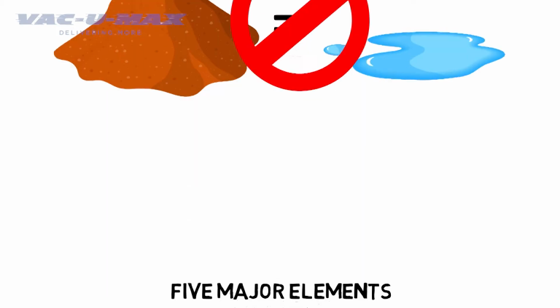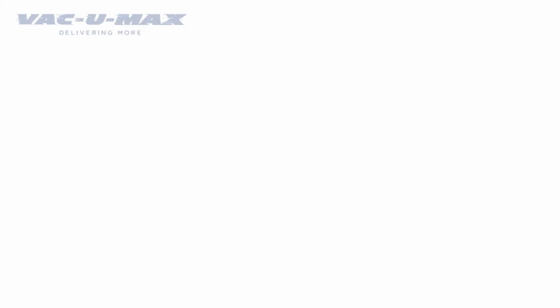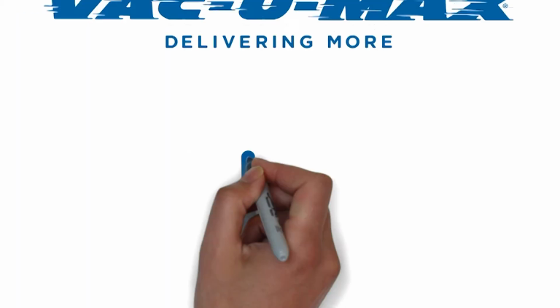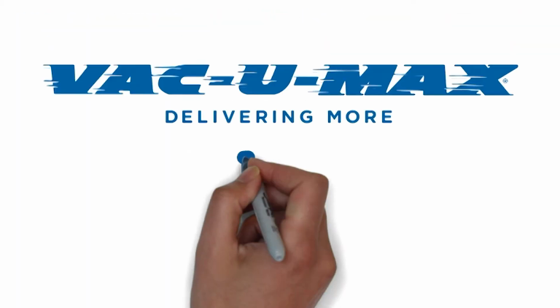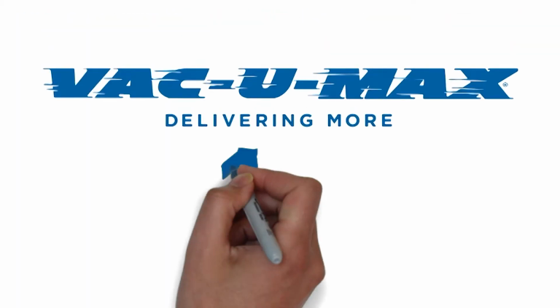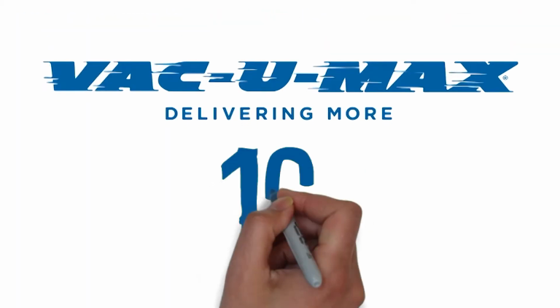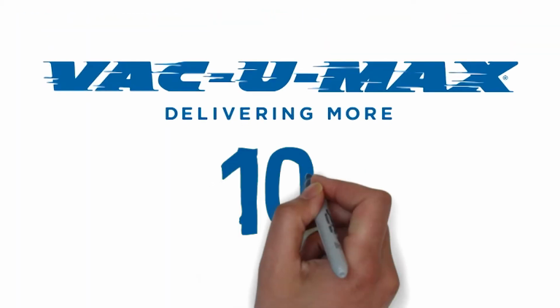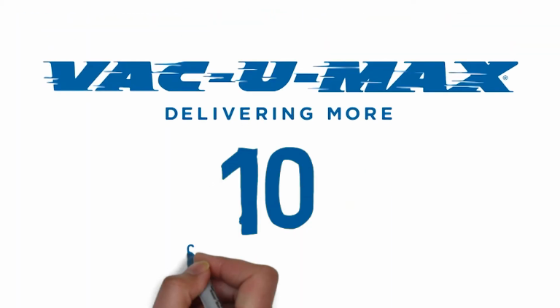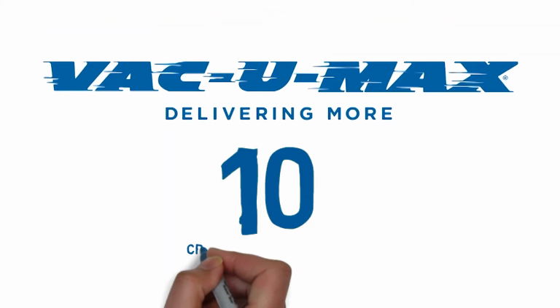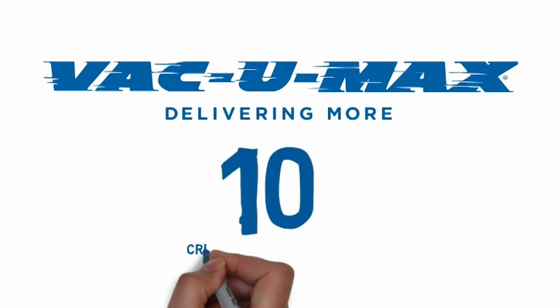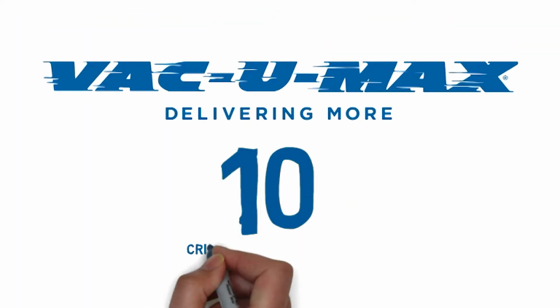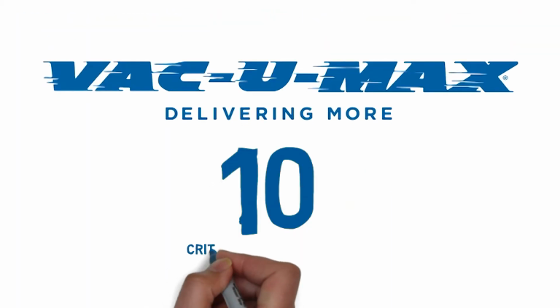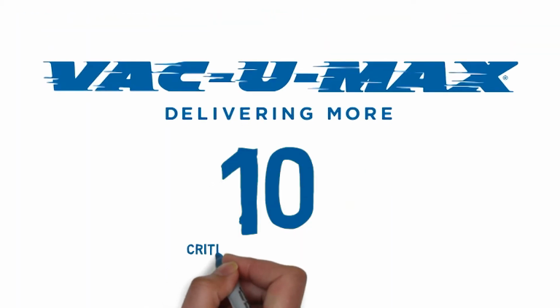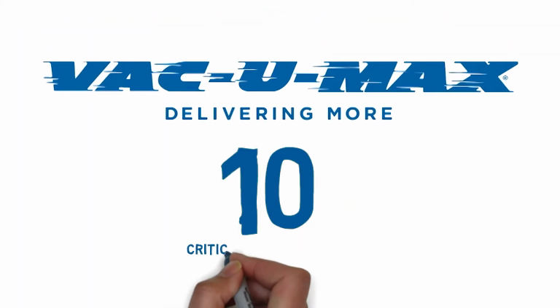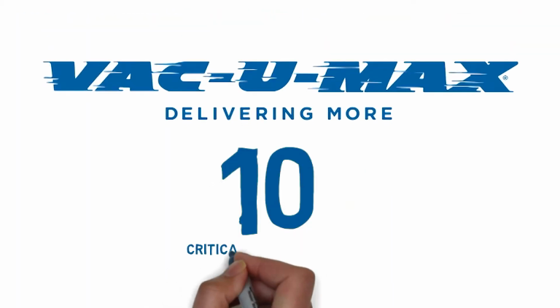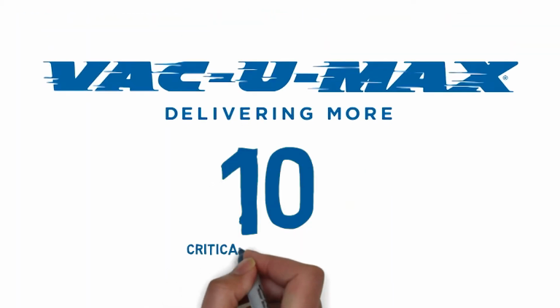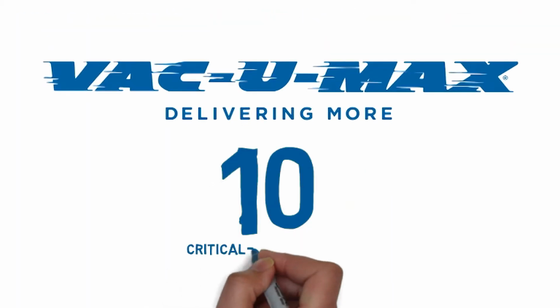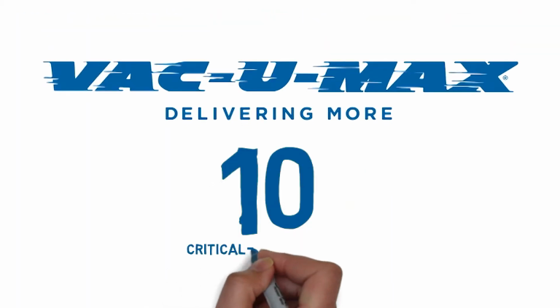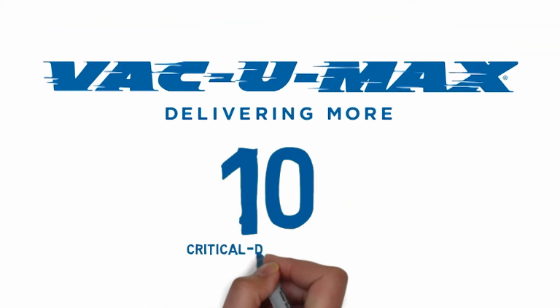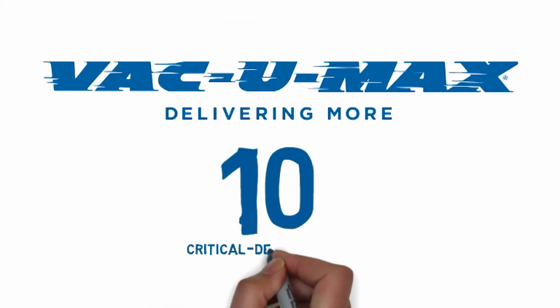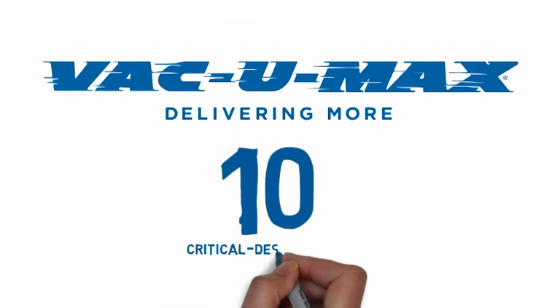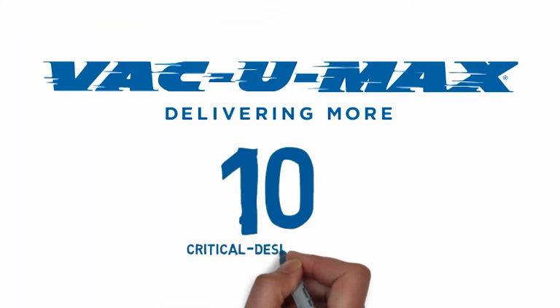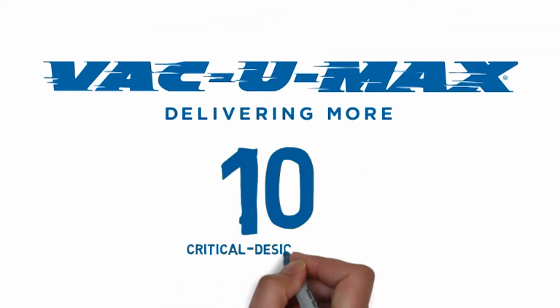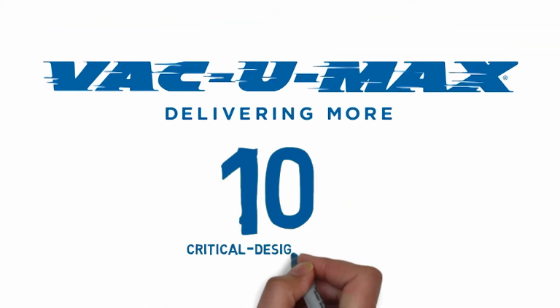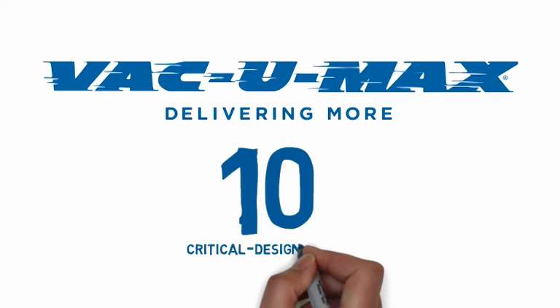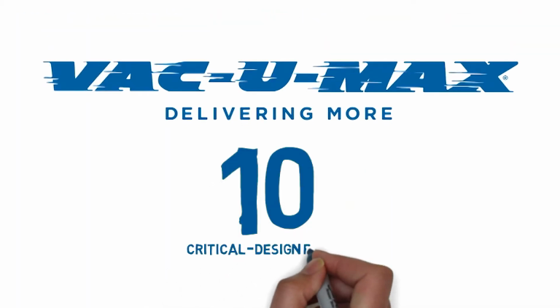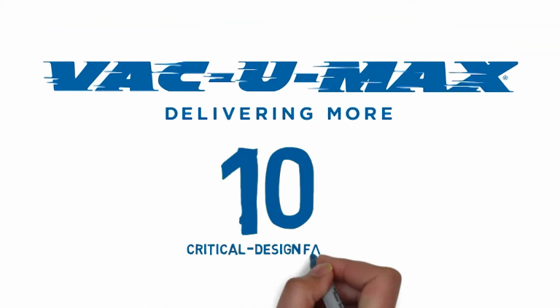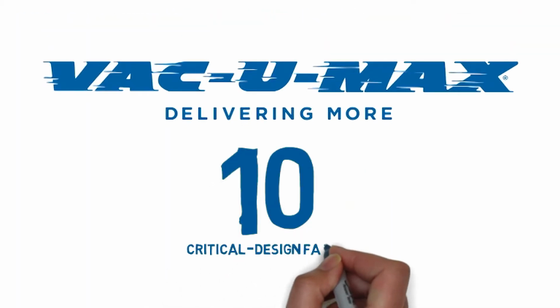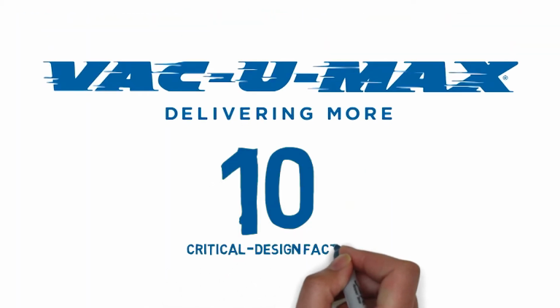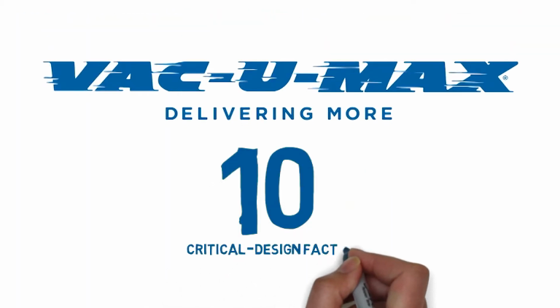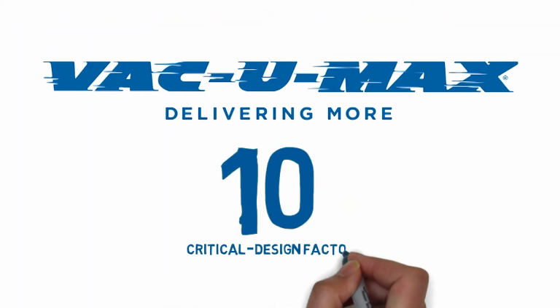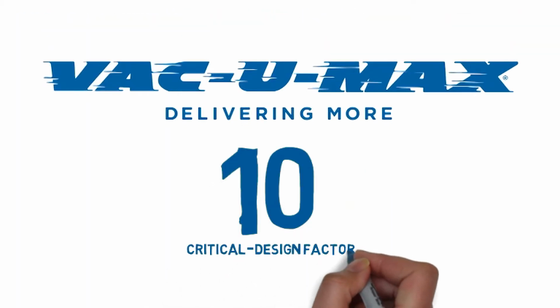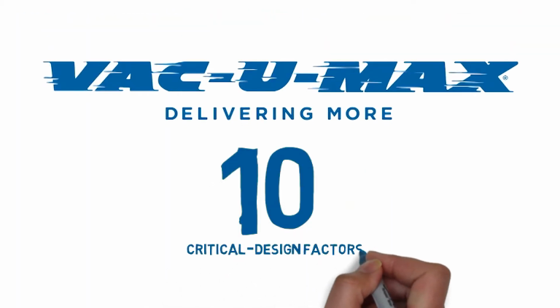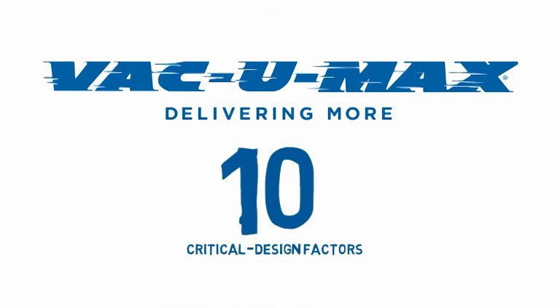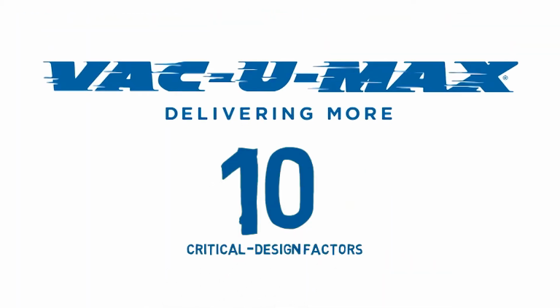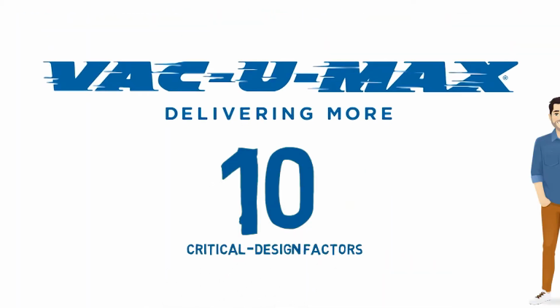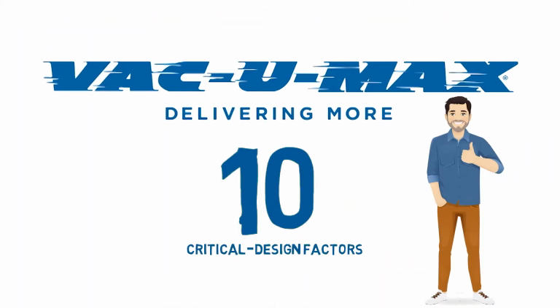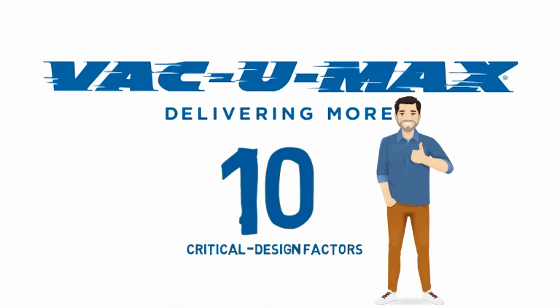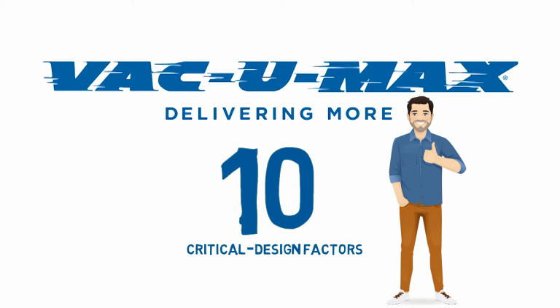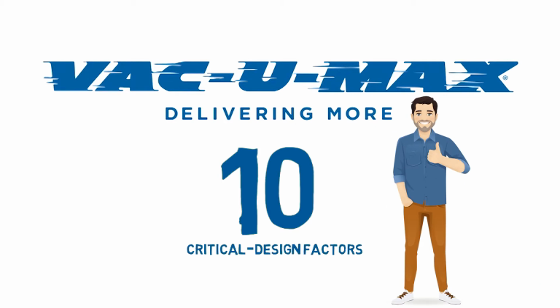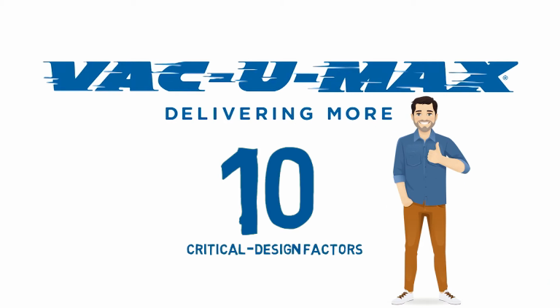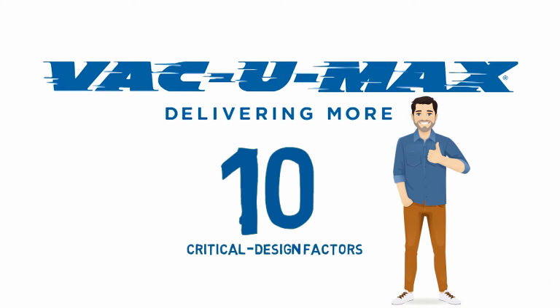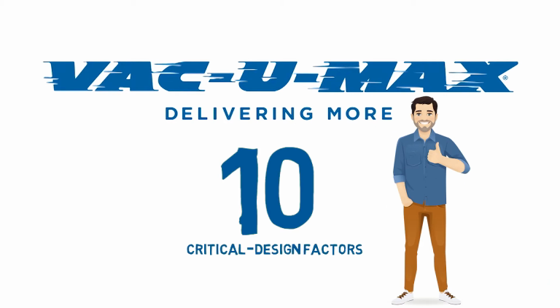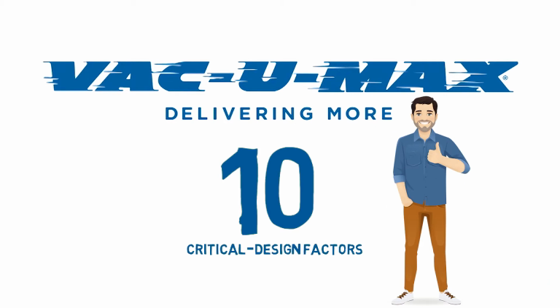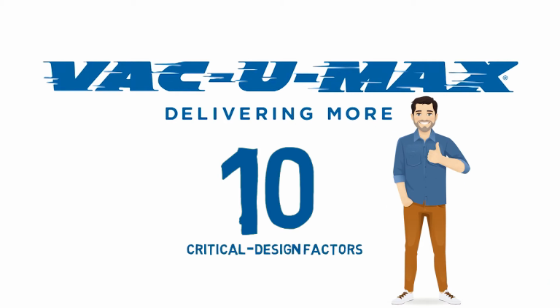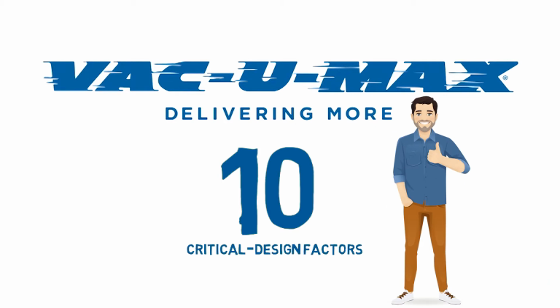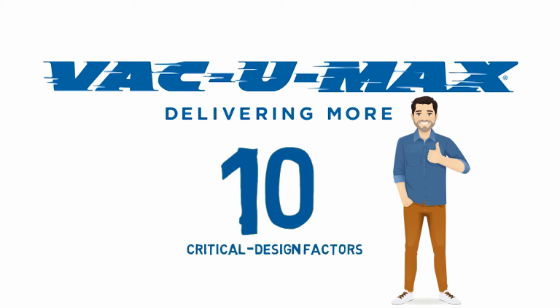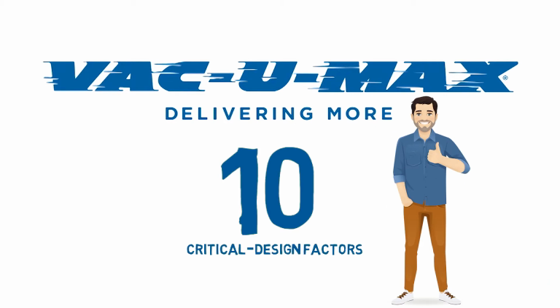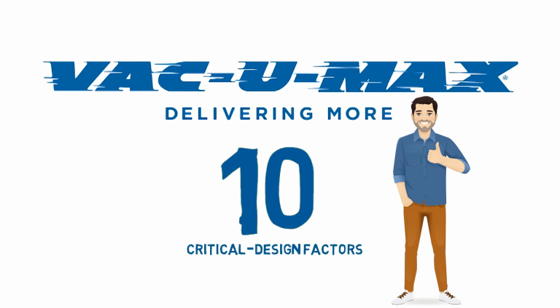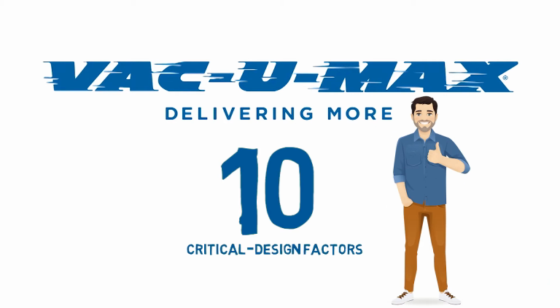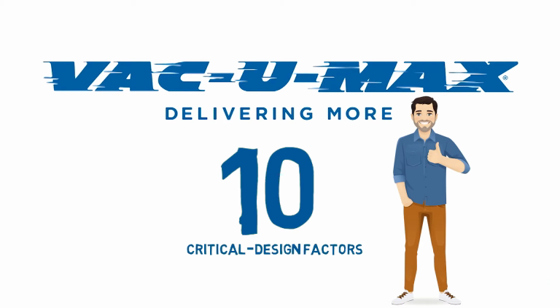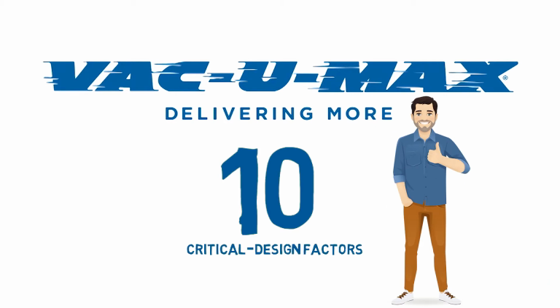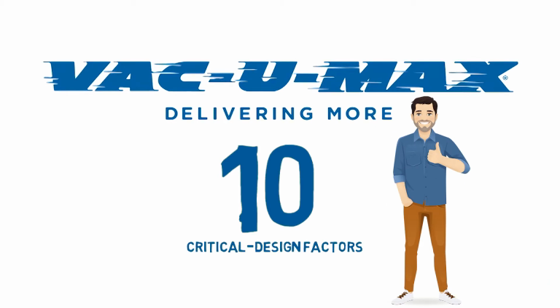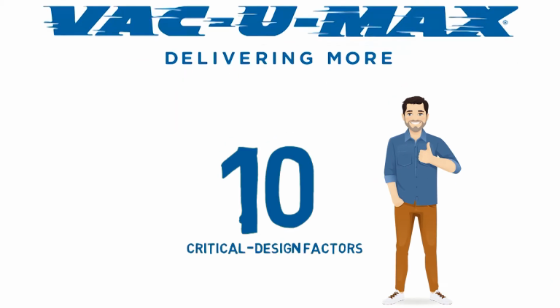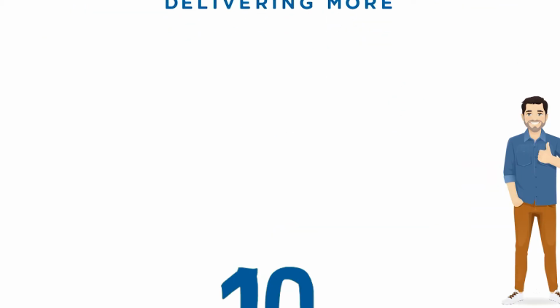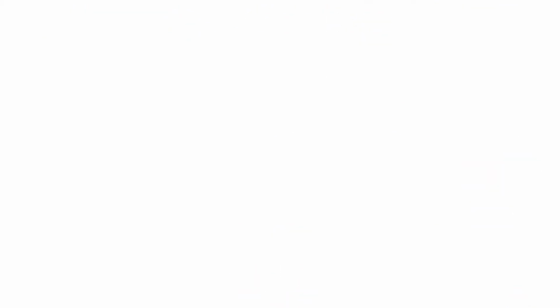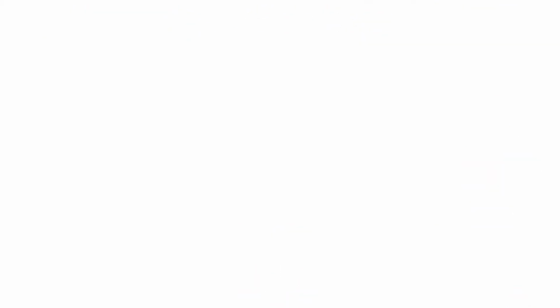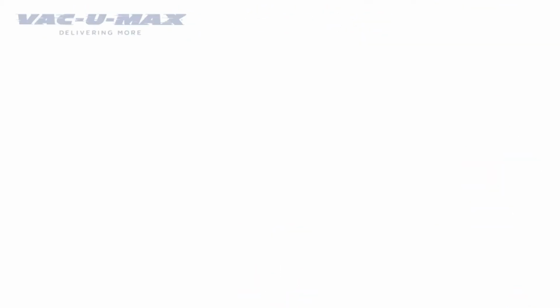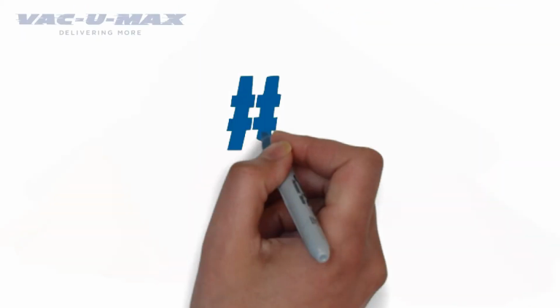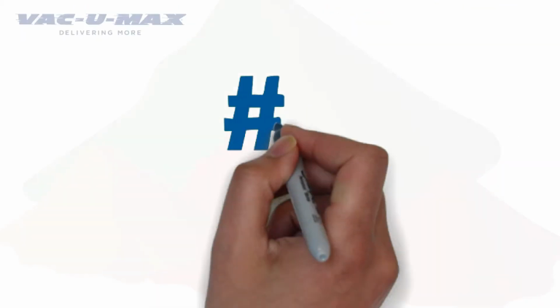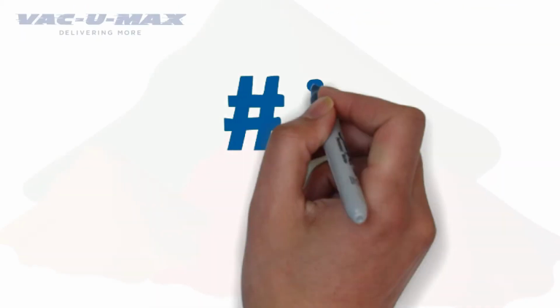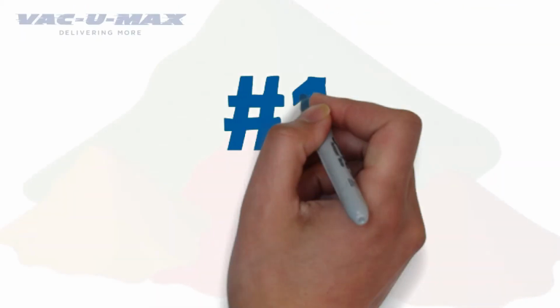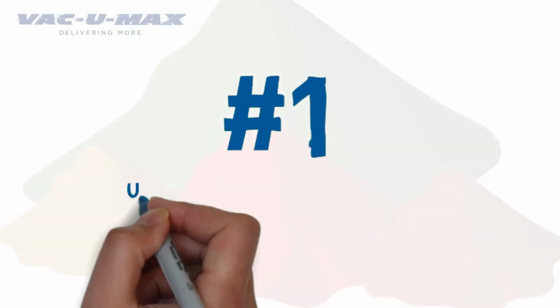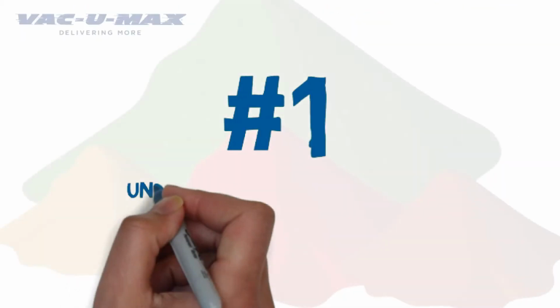Vacuum Max has identified 10 critical stage factors that will set you up for success in your Vacuum Conveying project. Number 1: